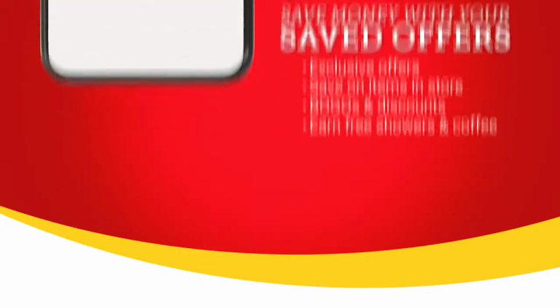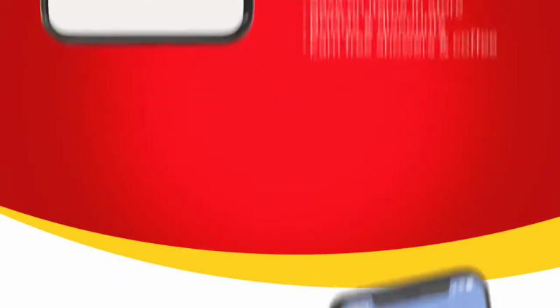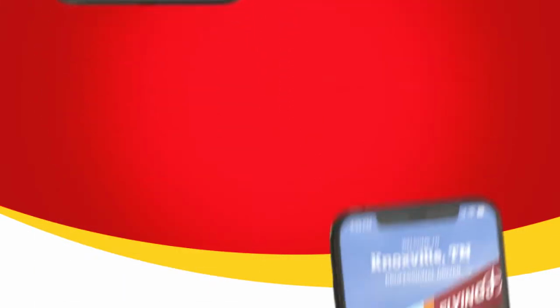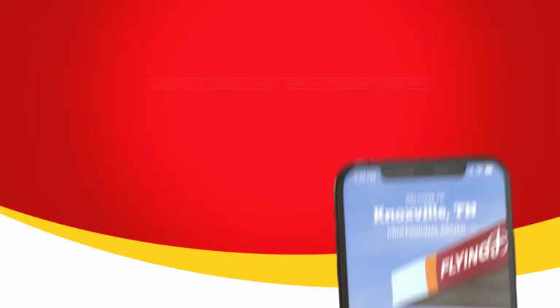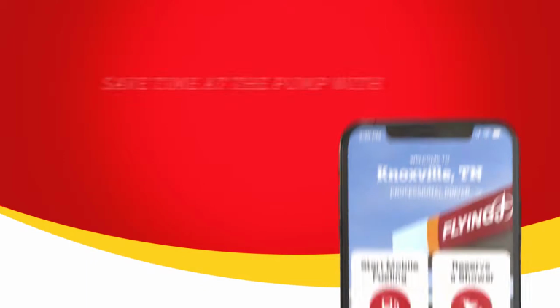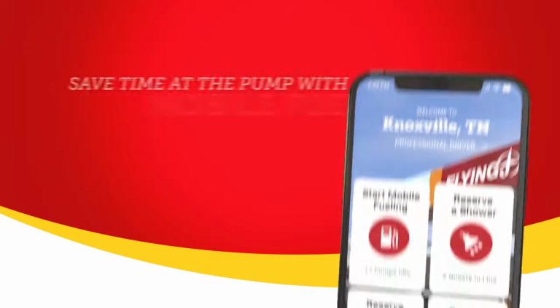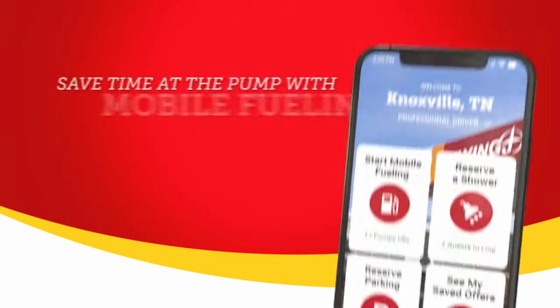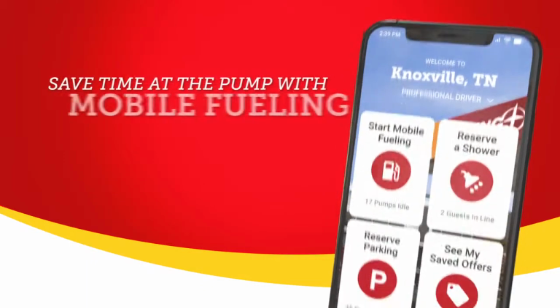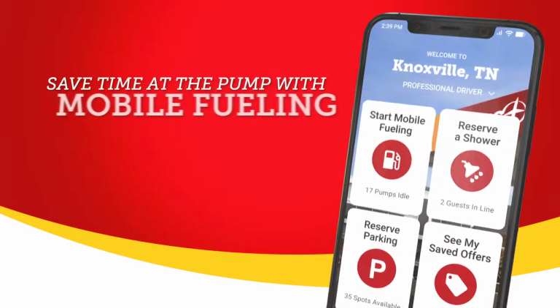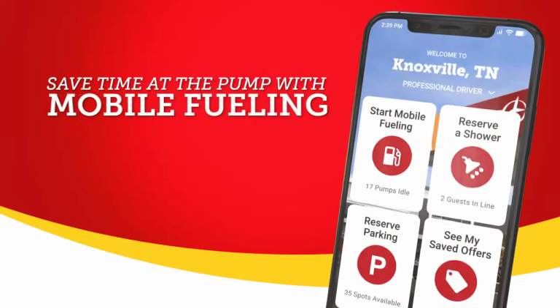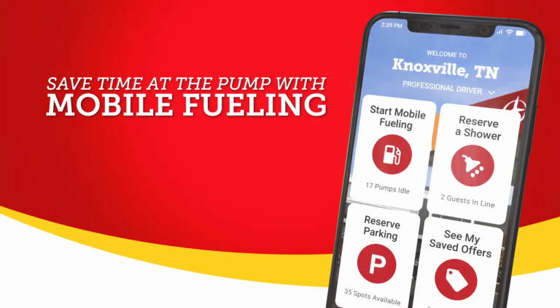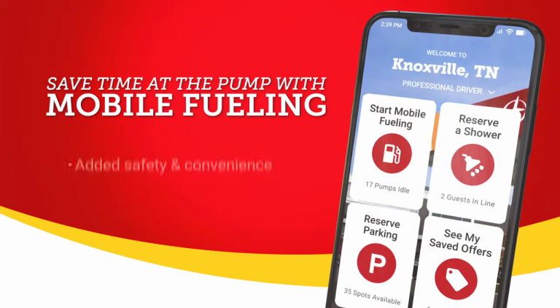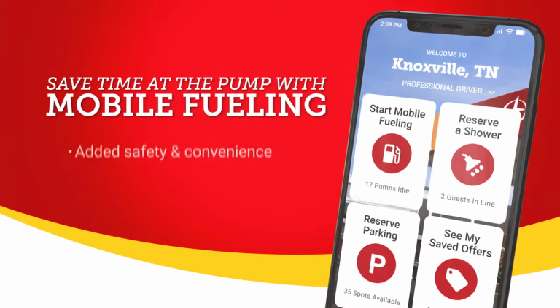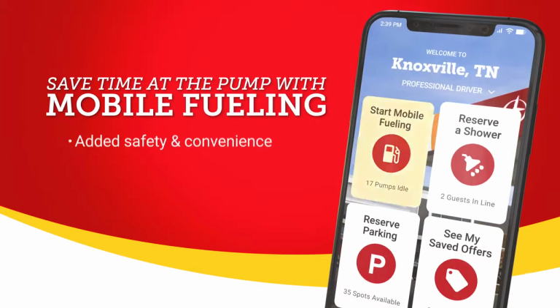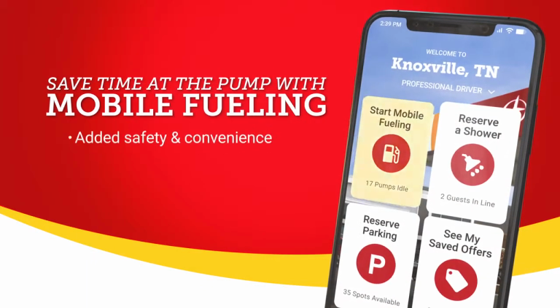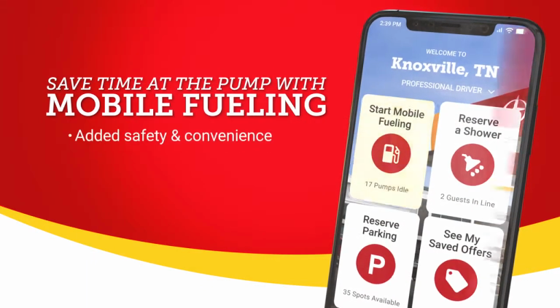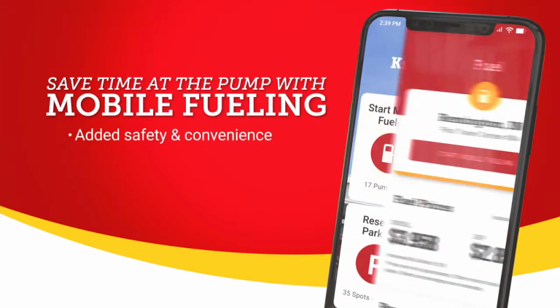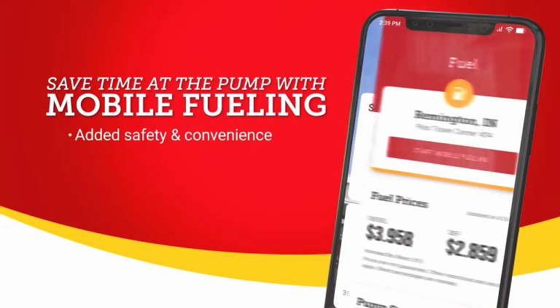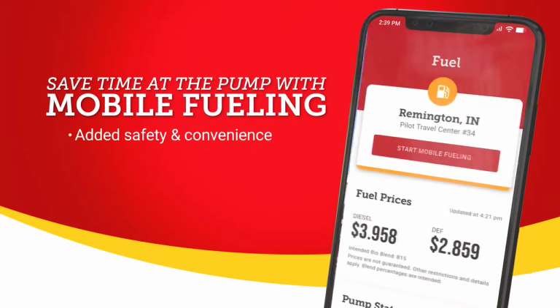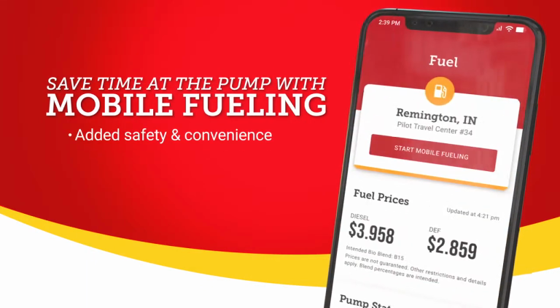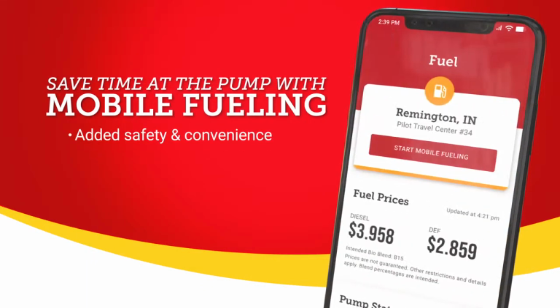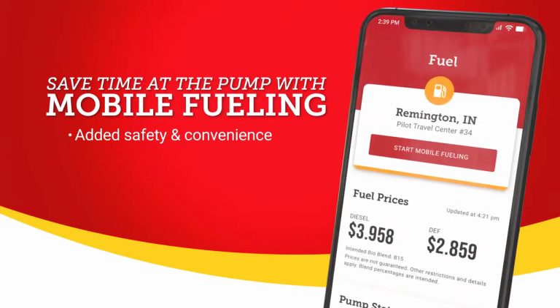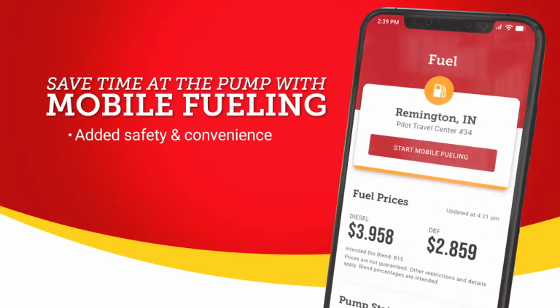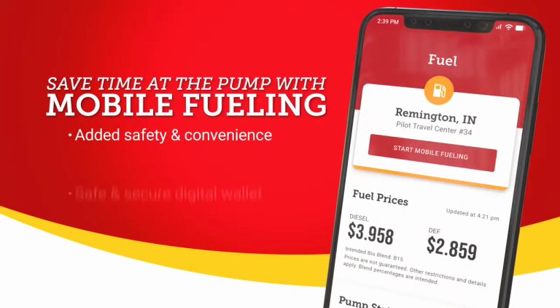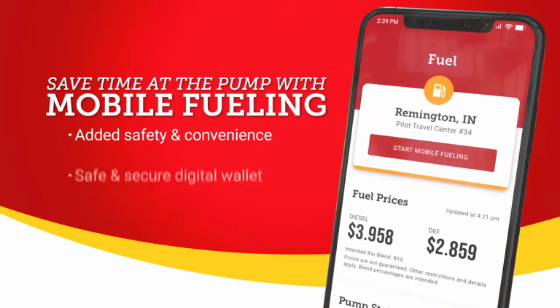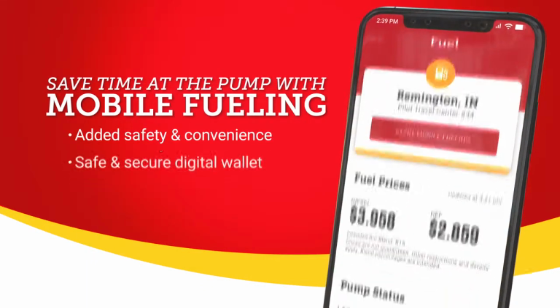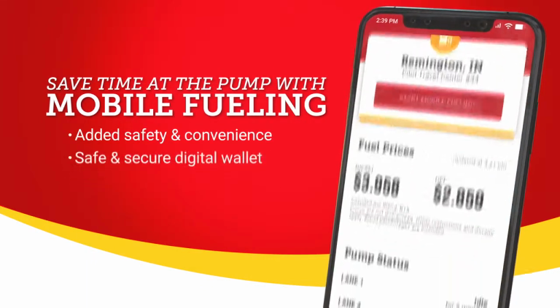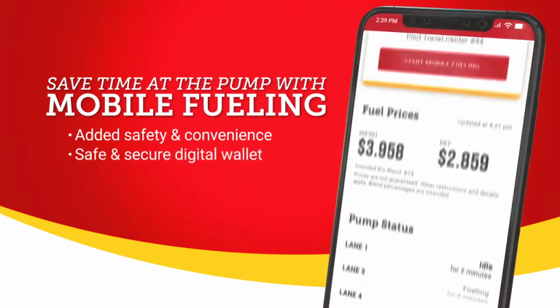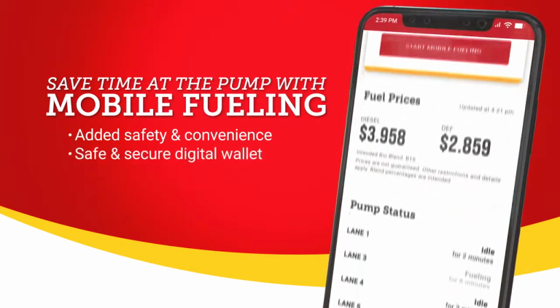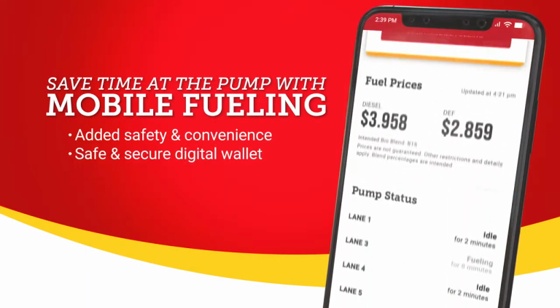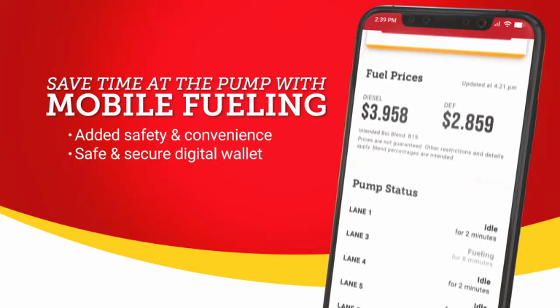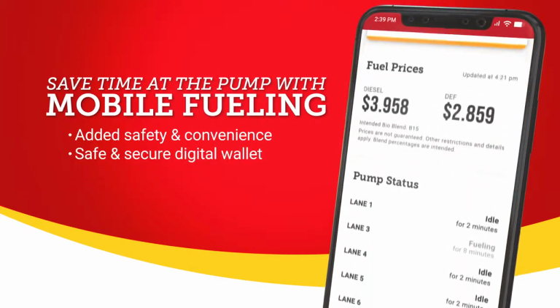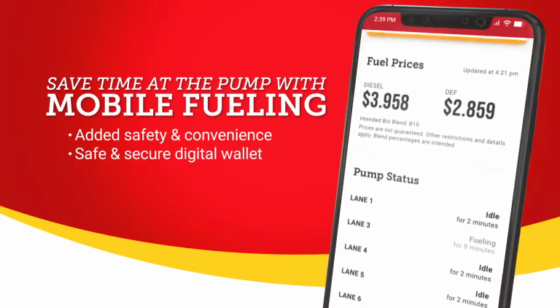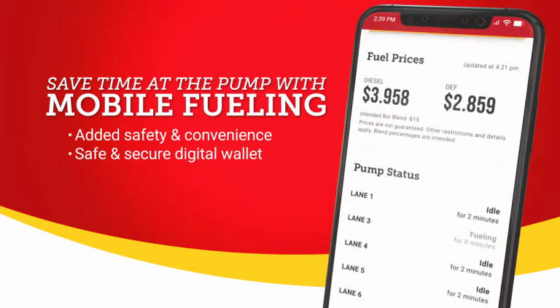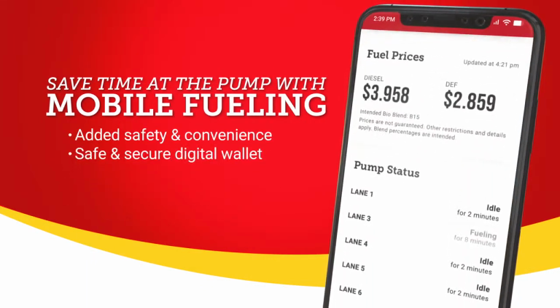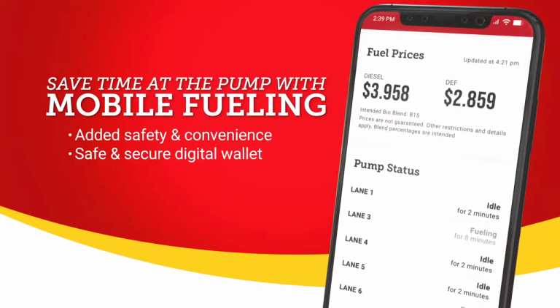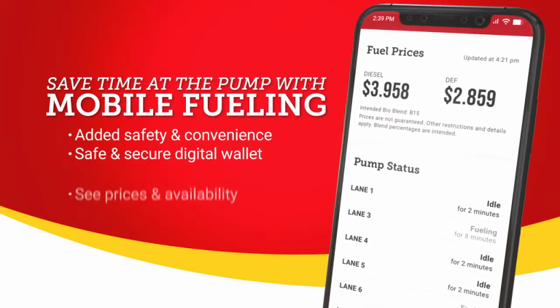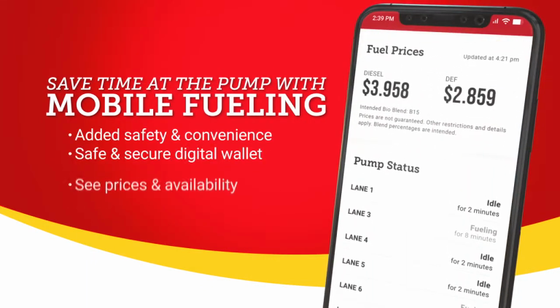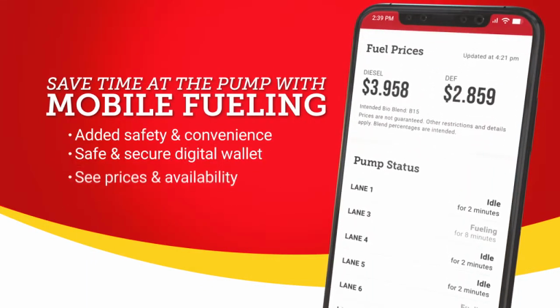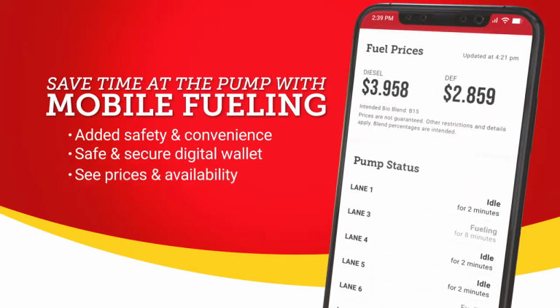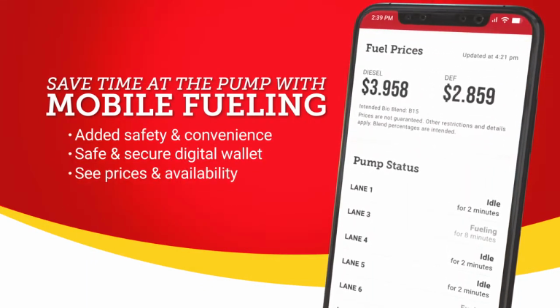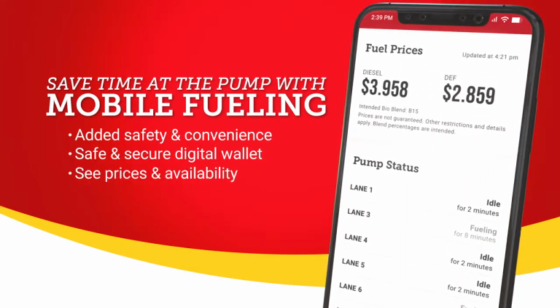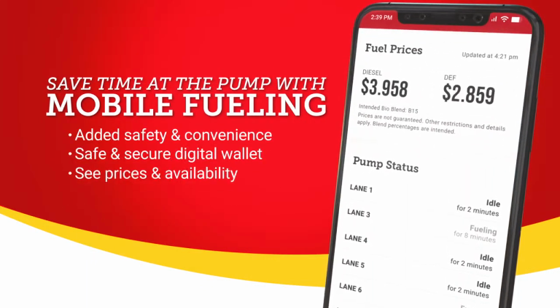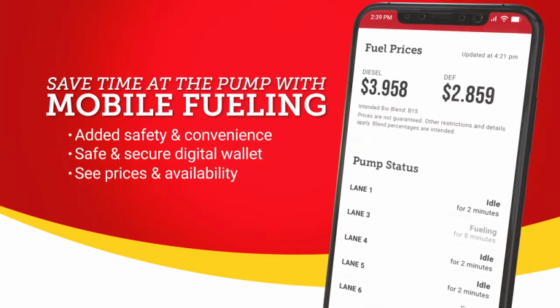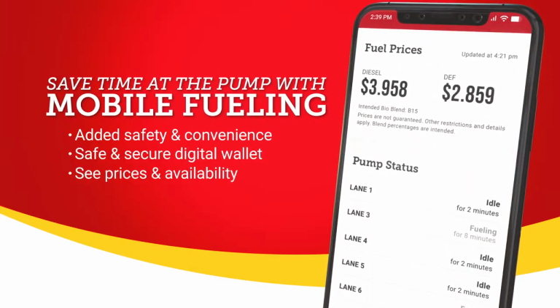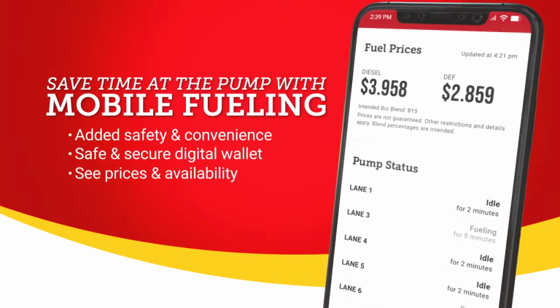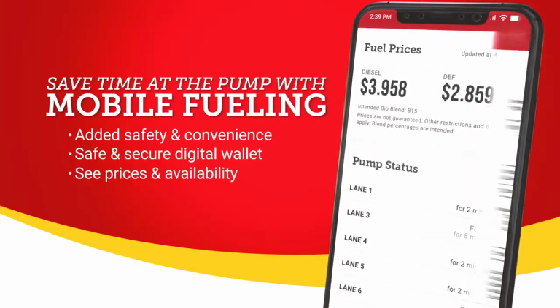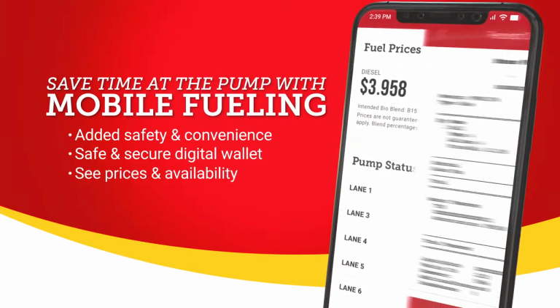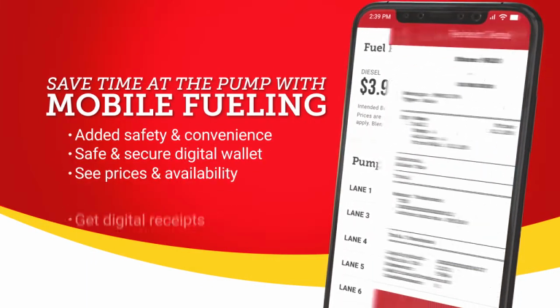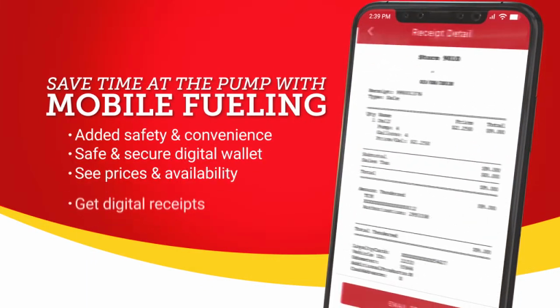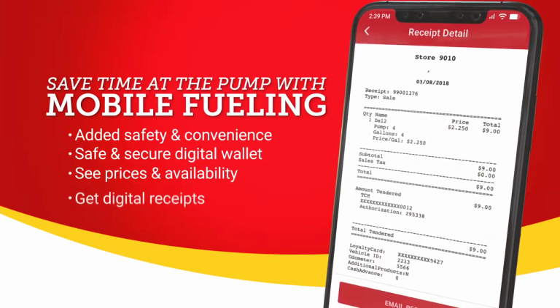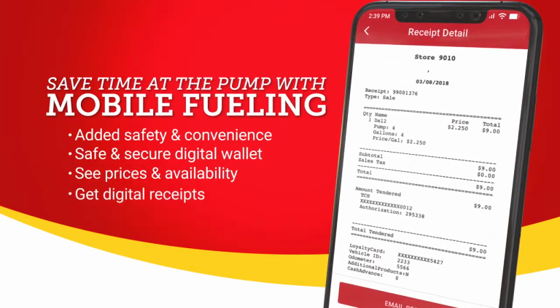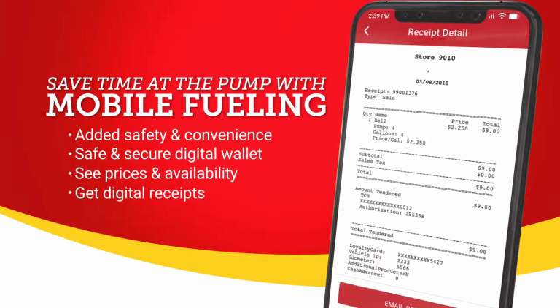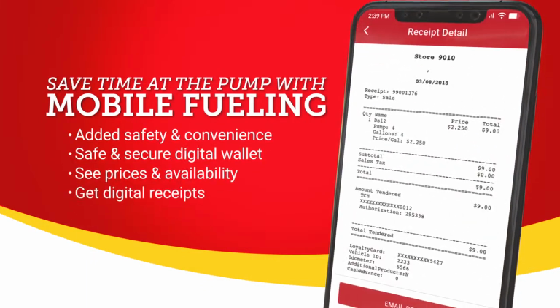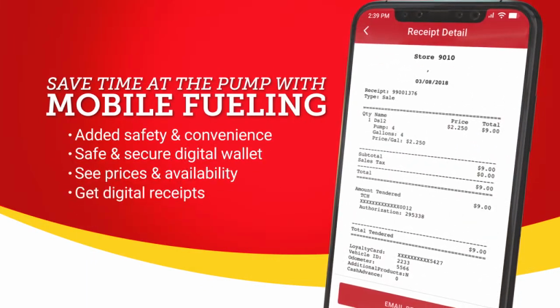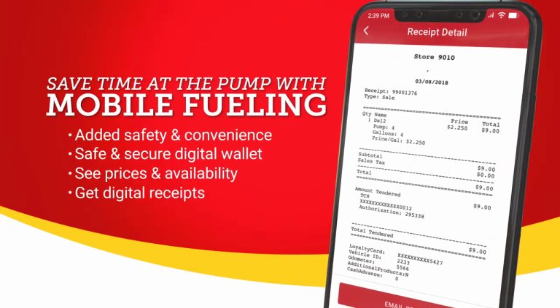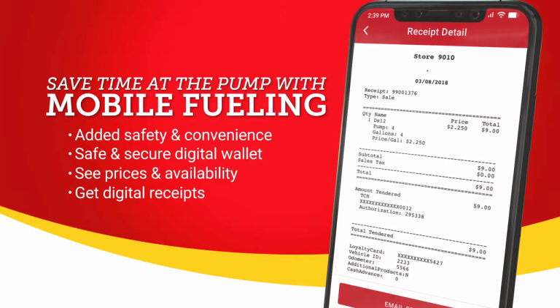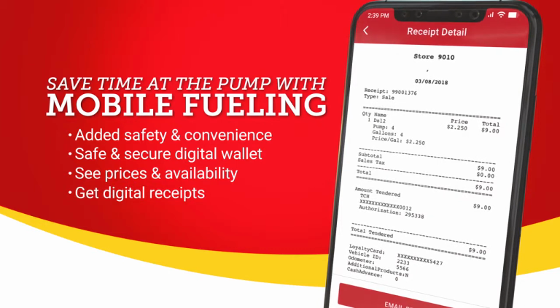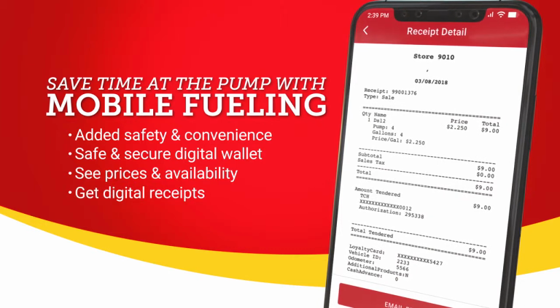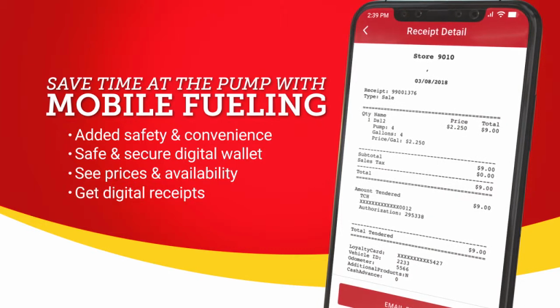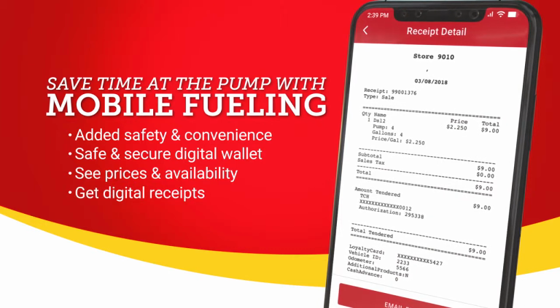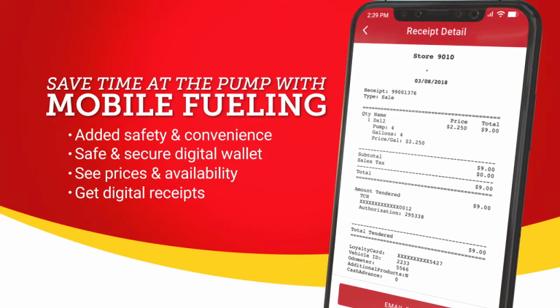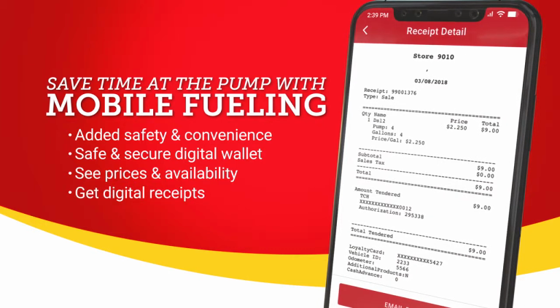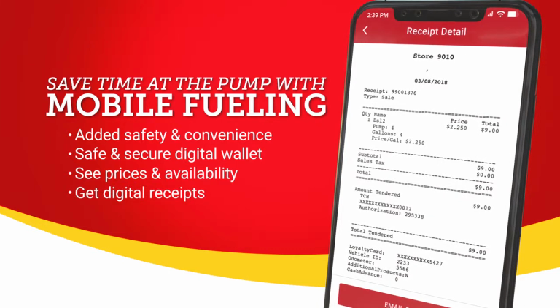With mobile fueling, you can start the fueling process from inside your vehicle. And when you're done, you'll have a digital receipt for your records.